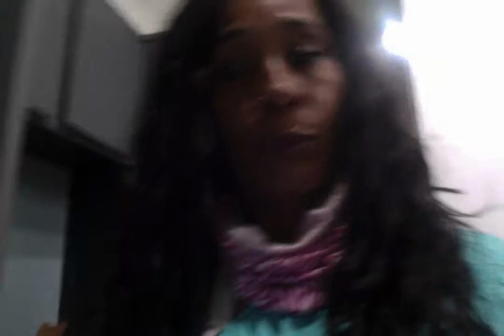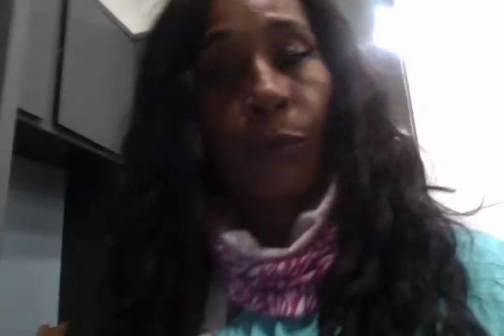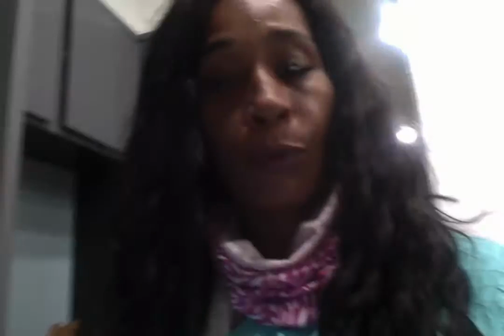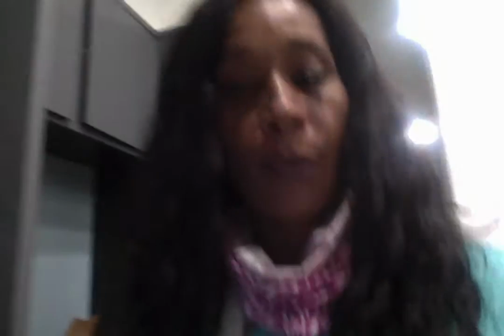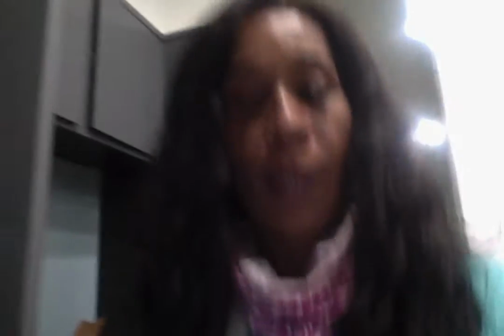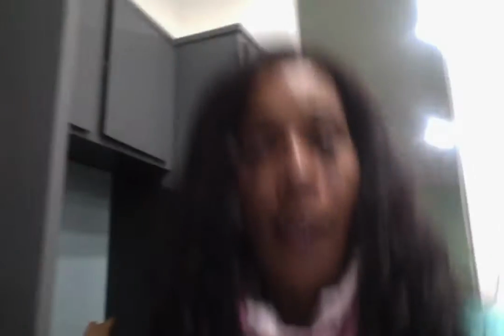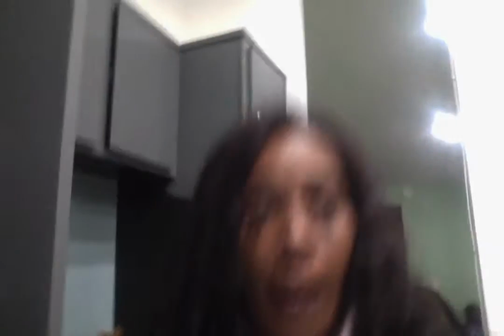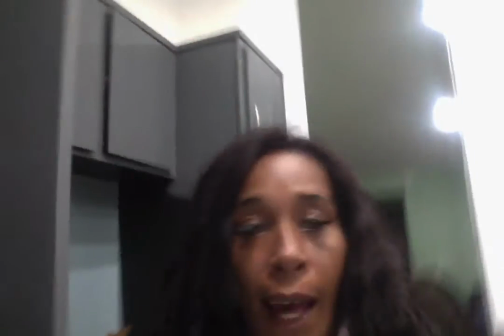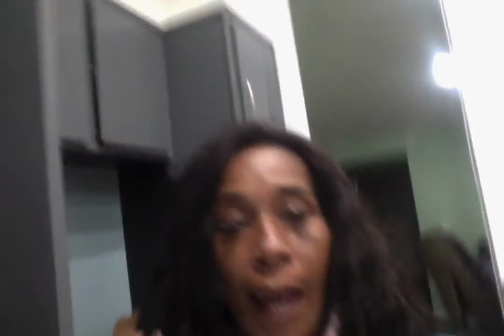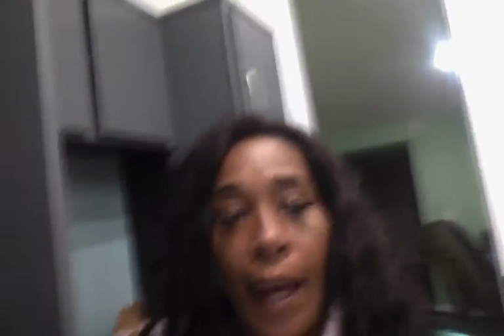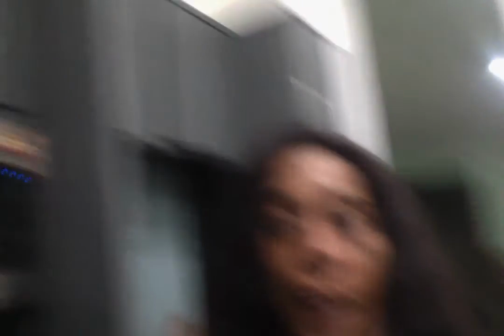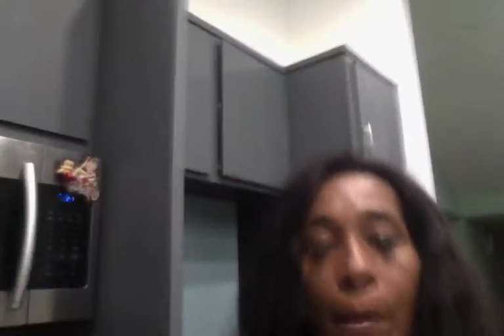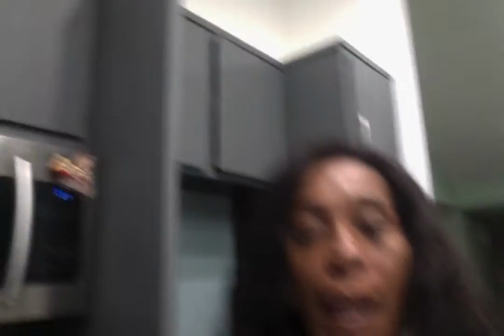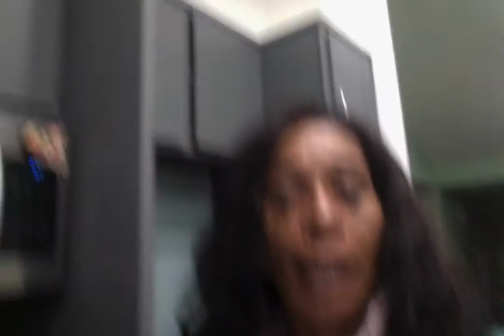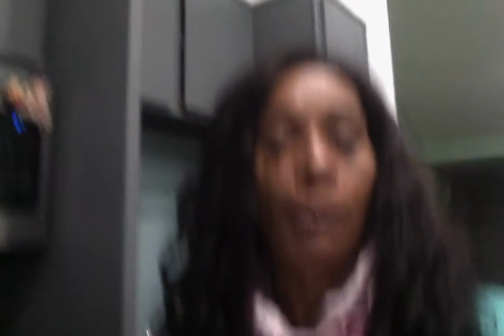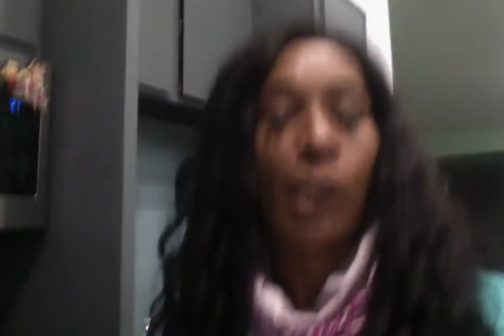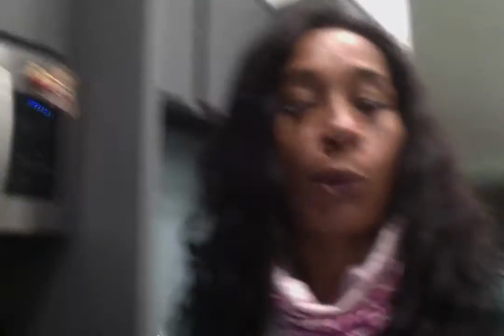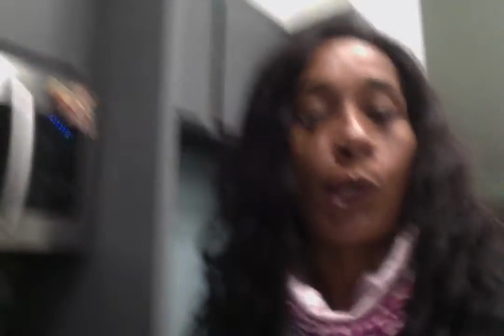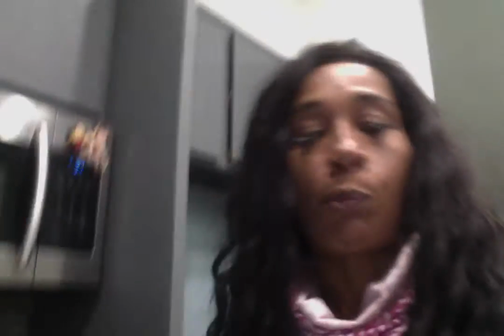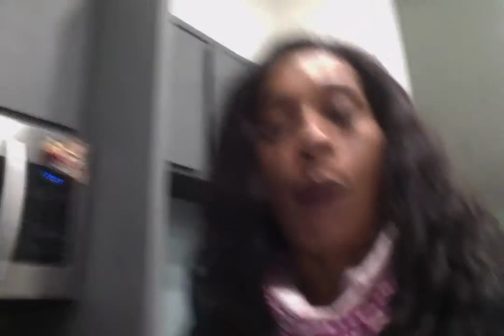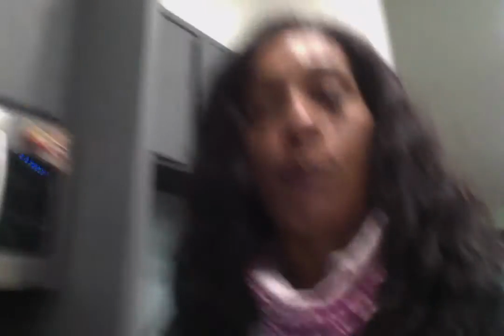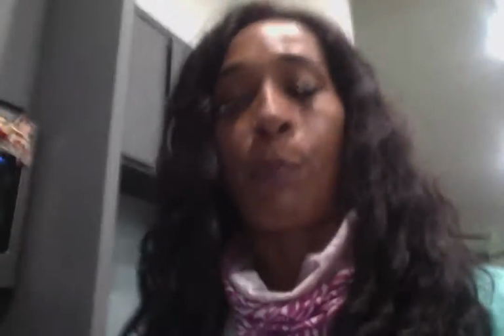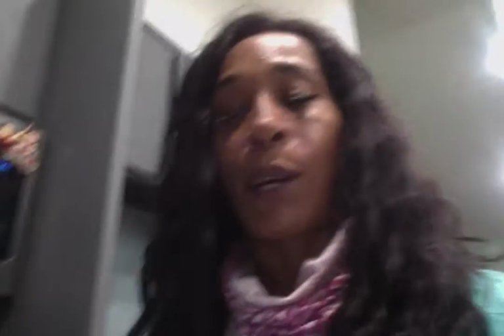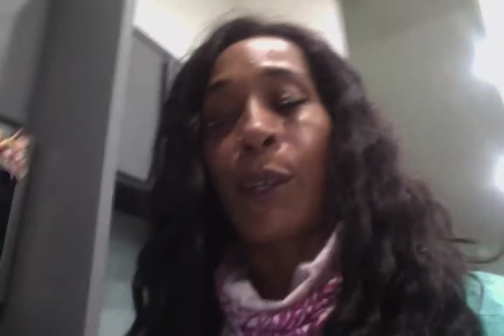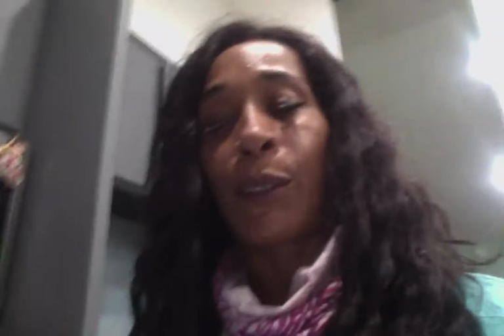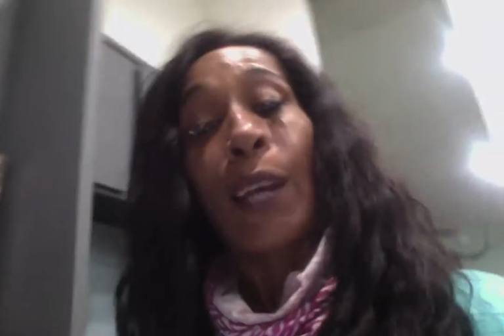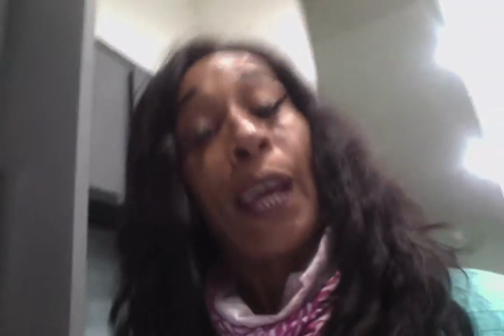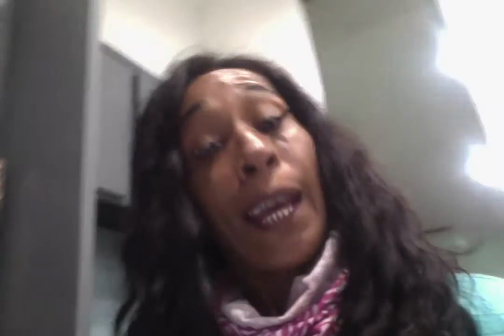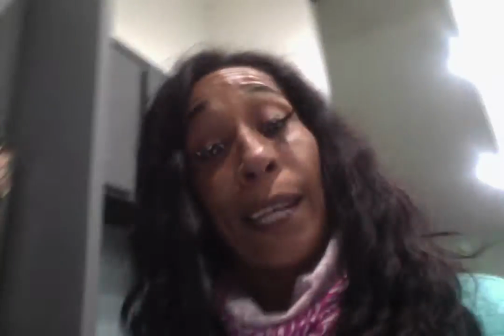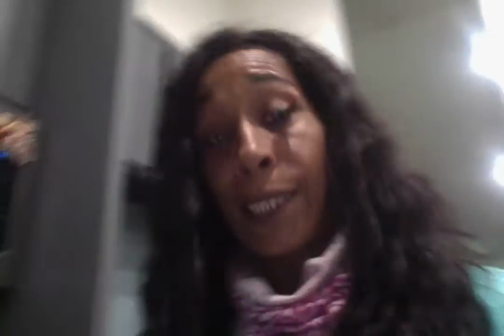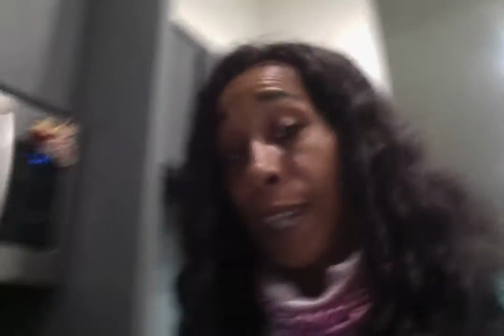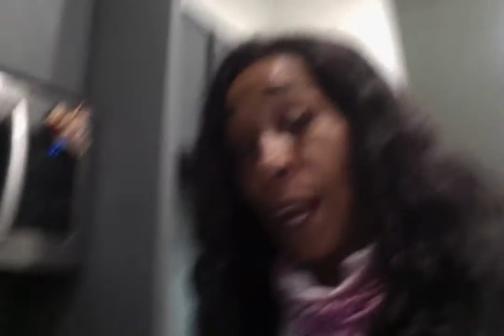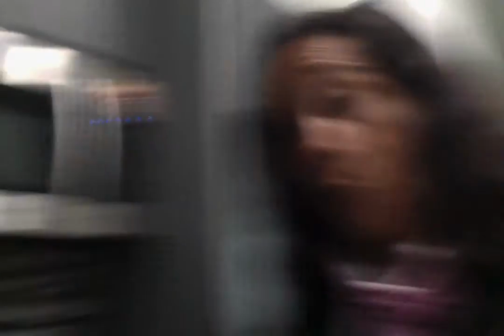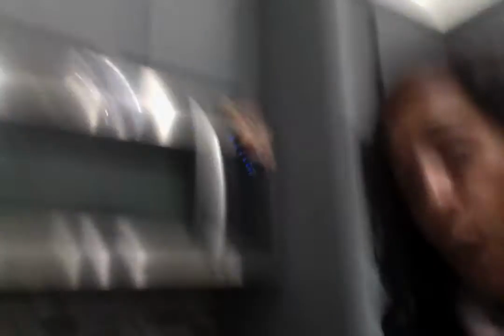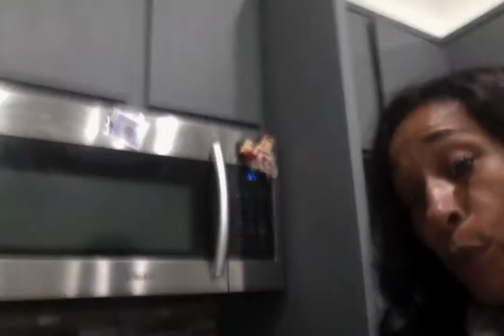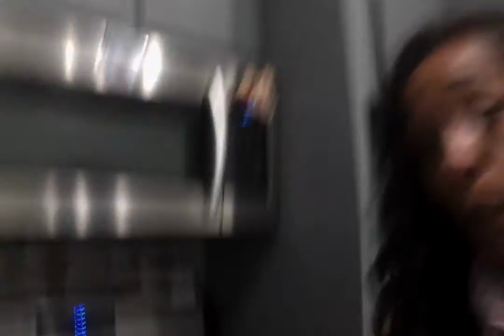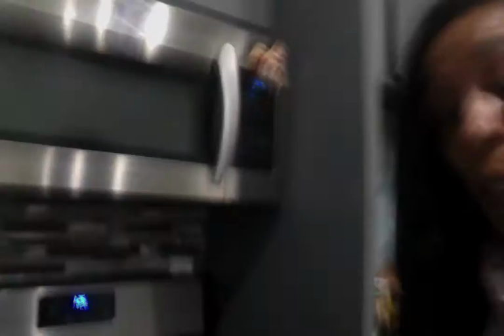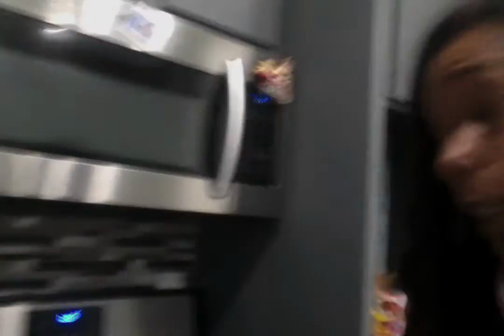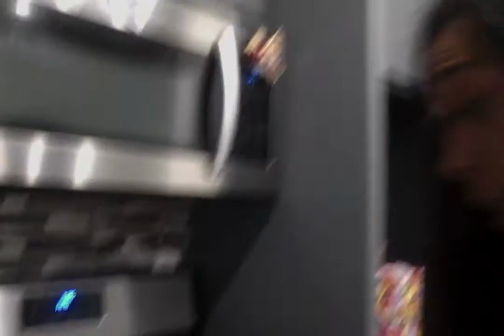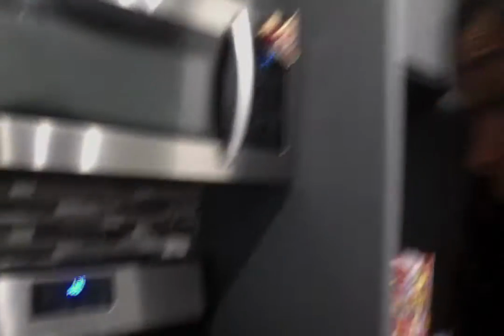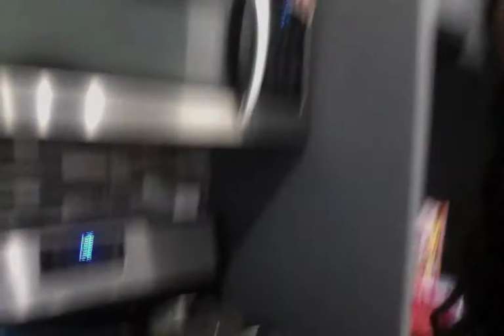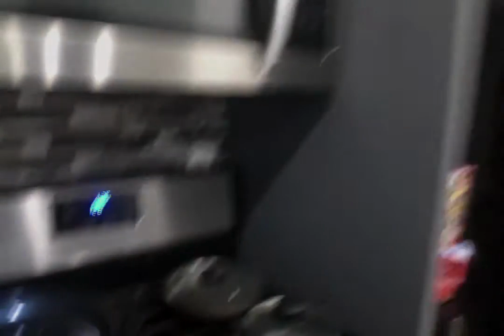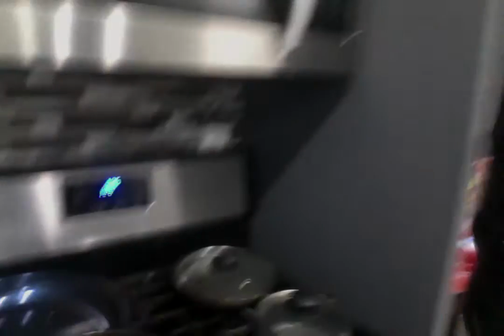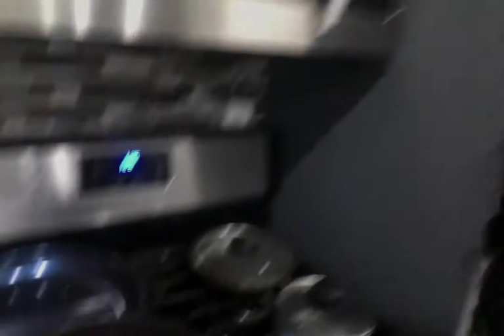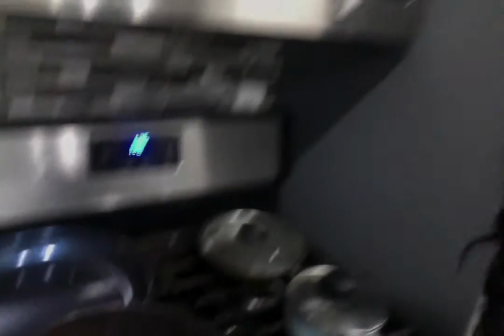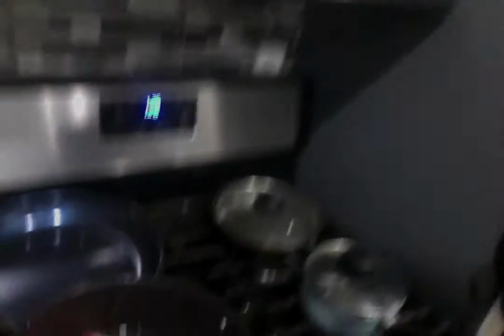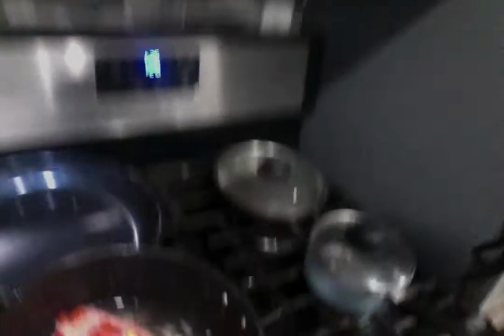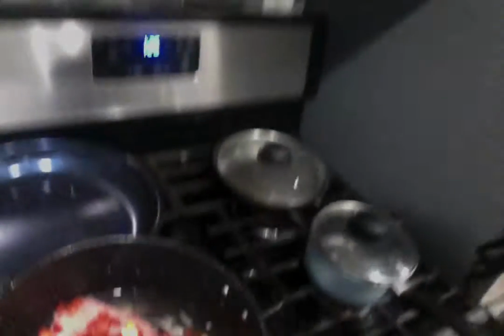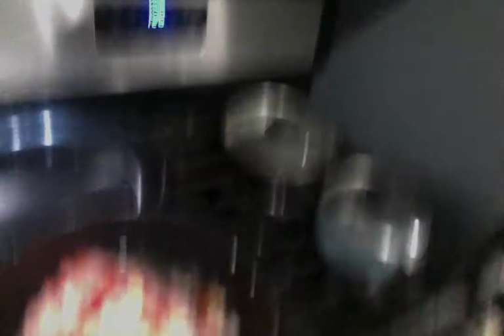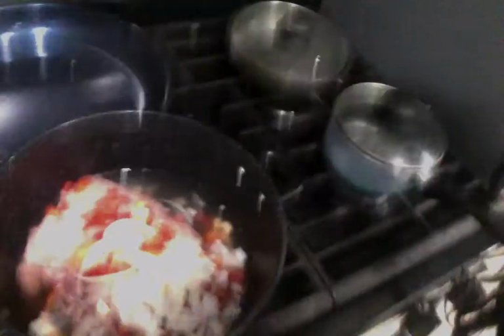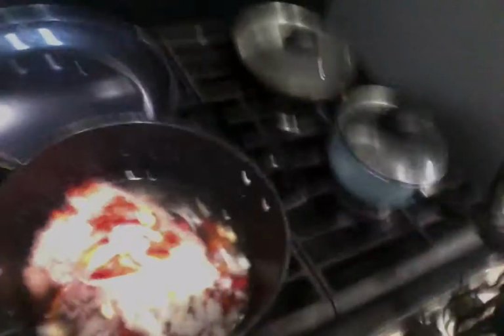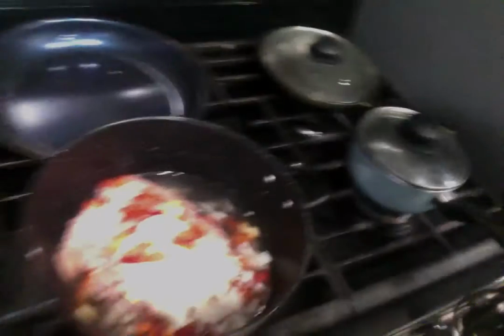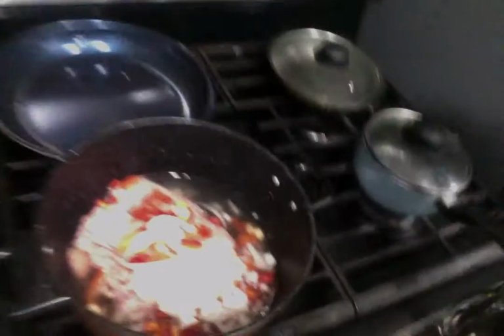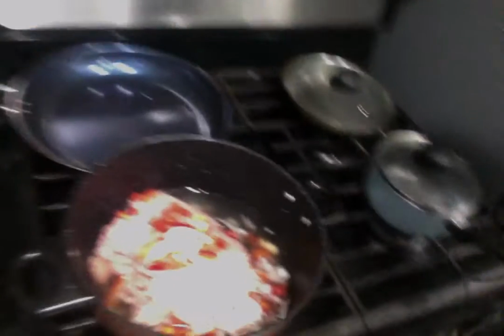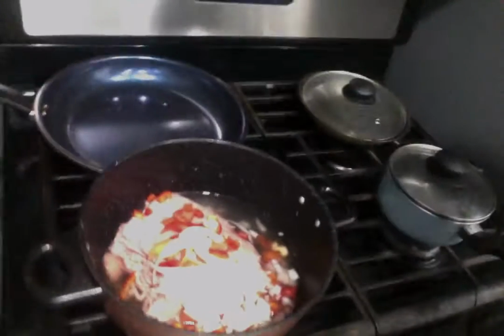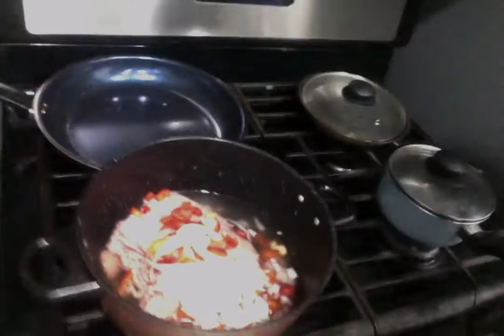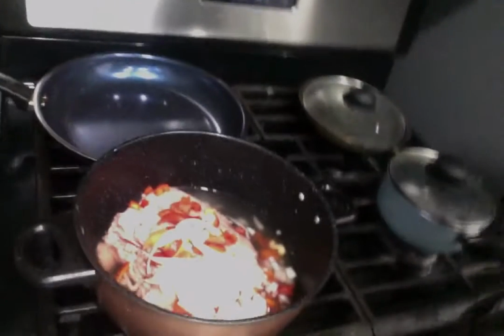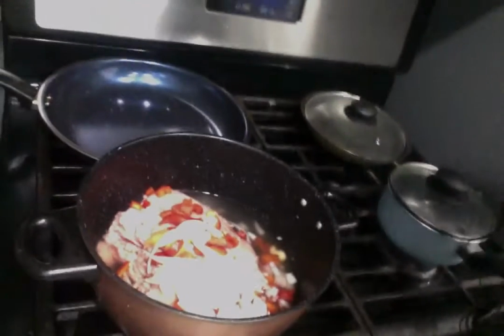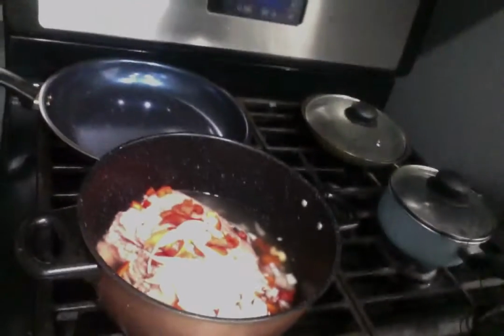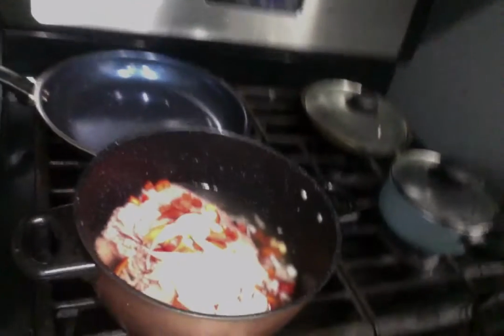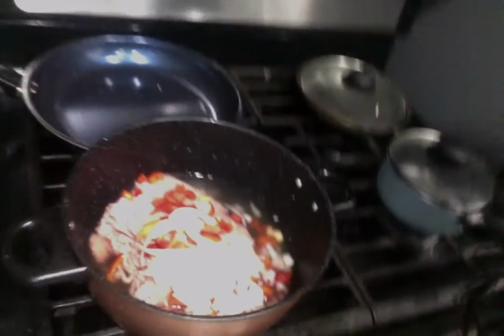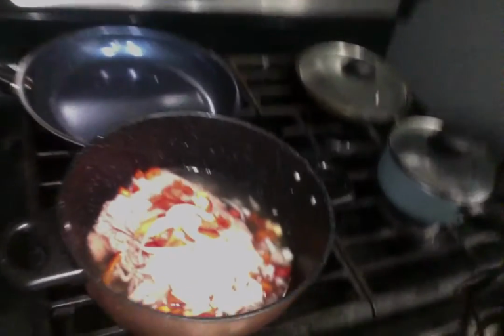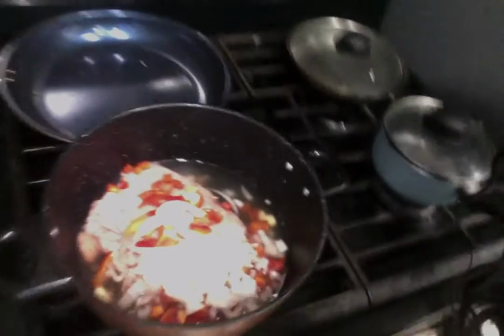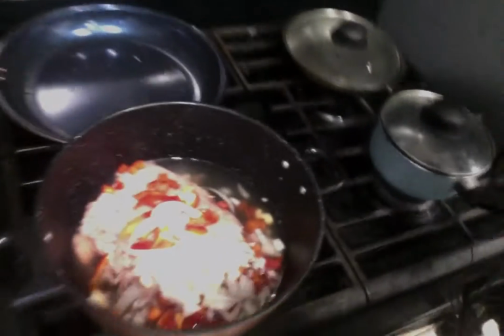Hey, my name is Swiss Barbie Bone and today we're going to be cooking some spaghetti. So, there's the meat.